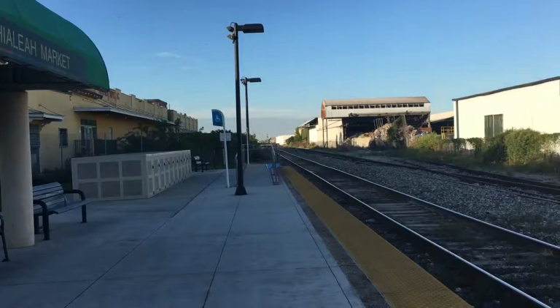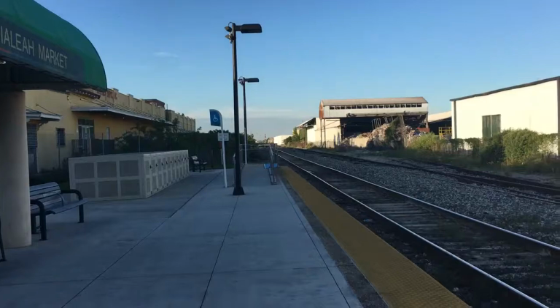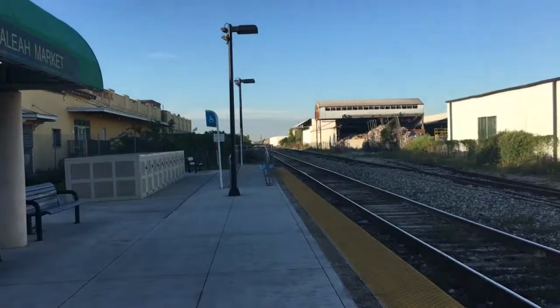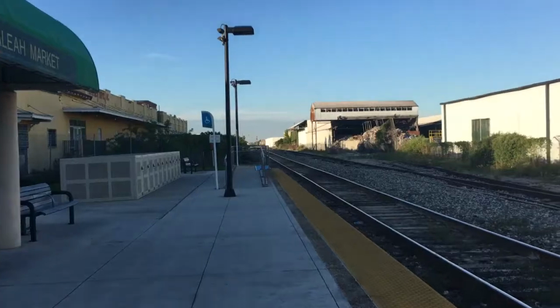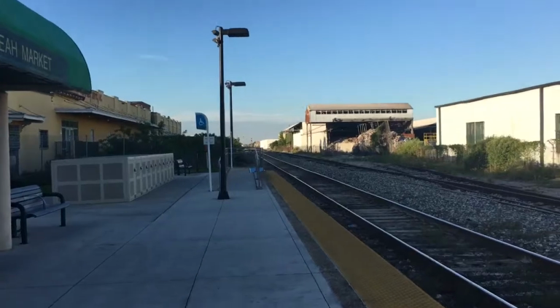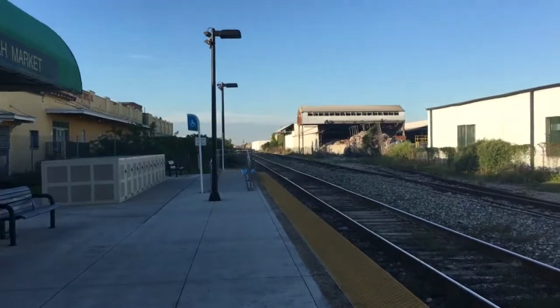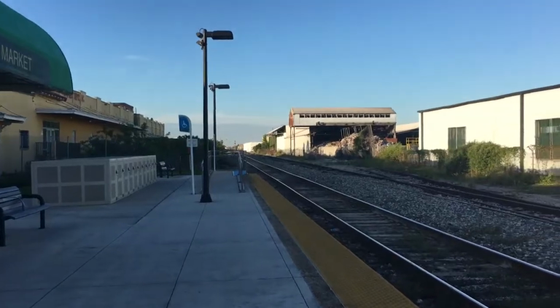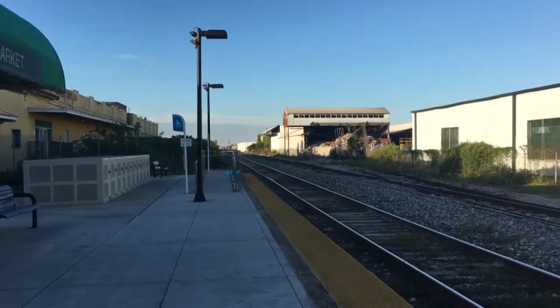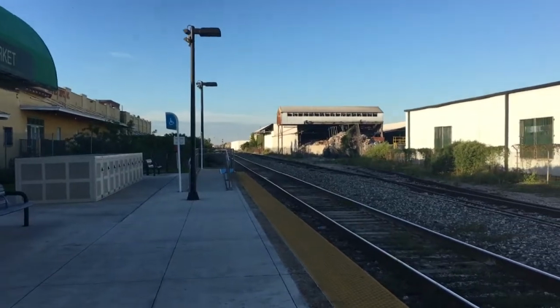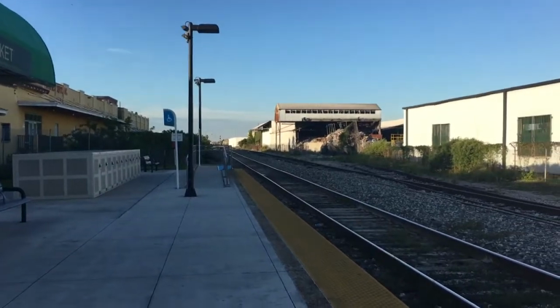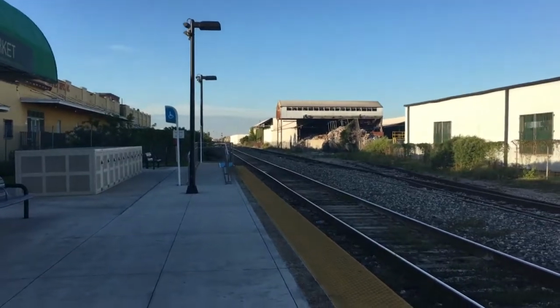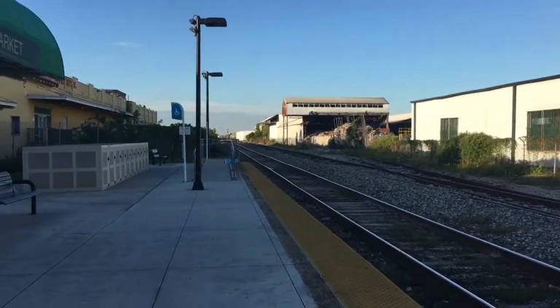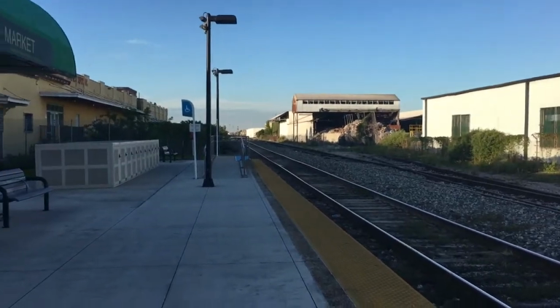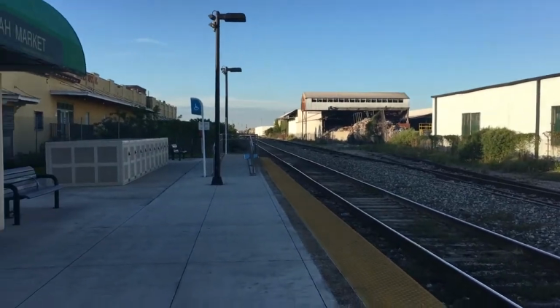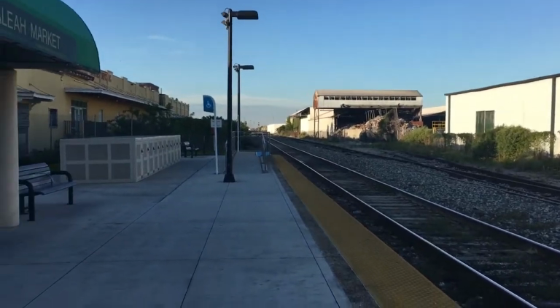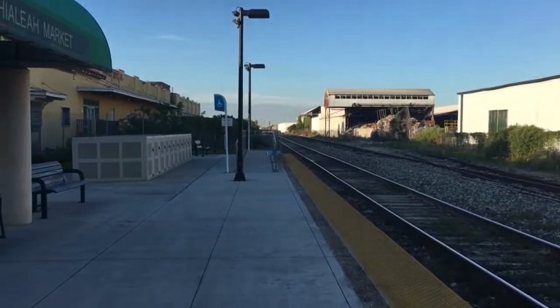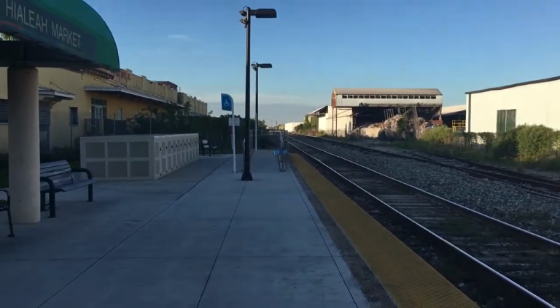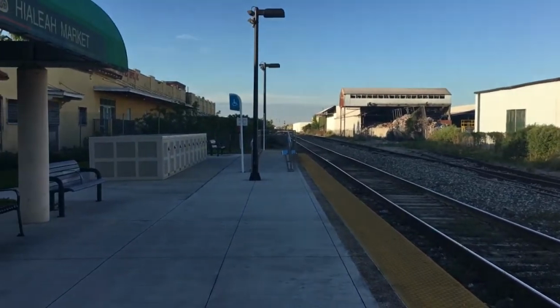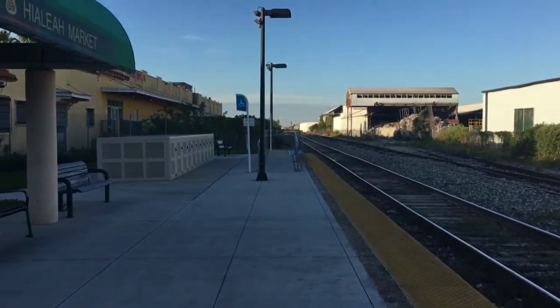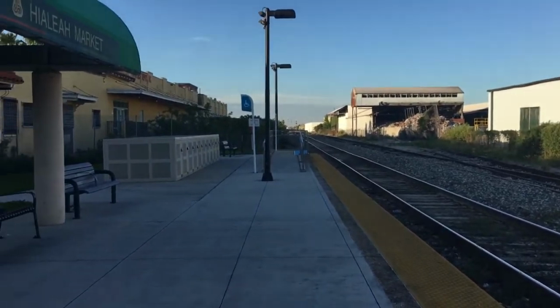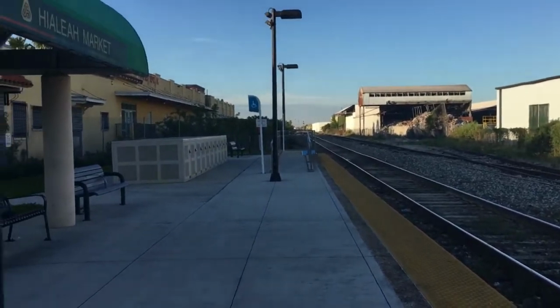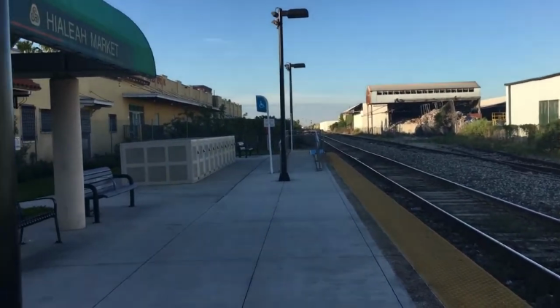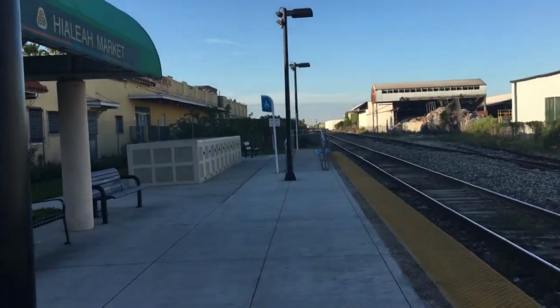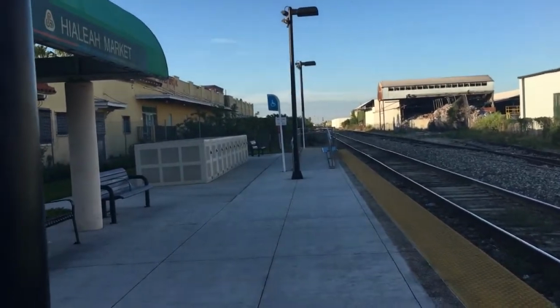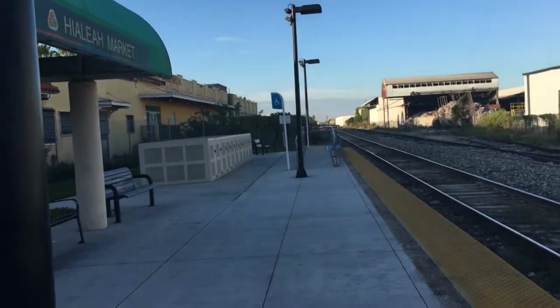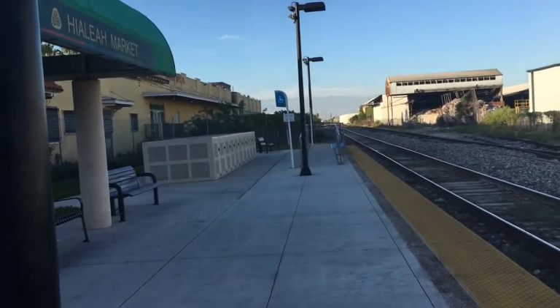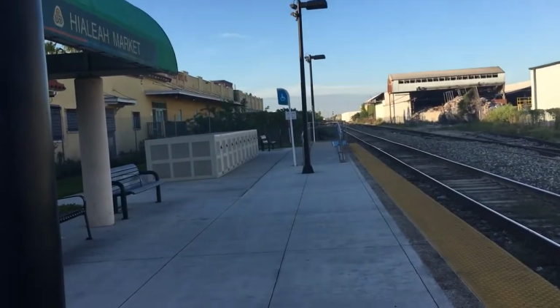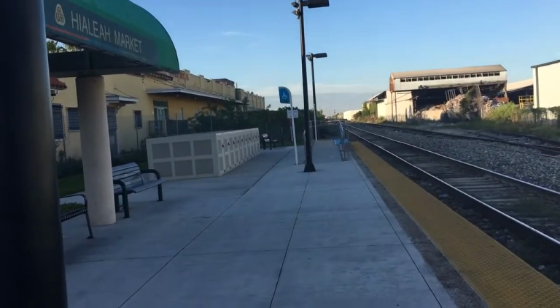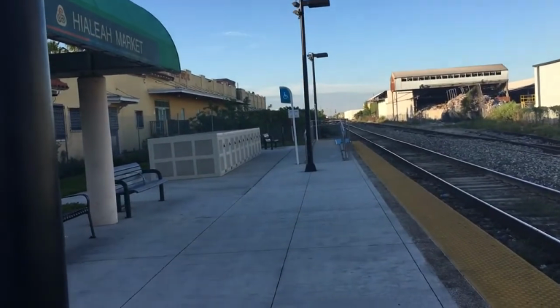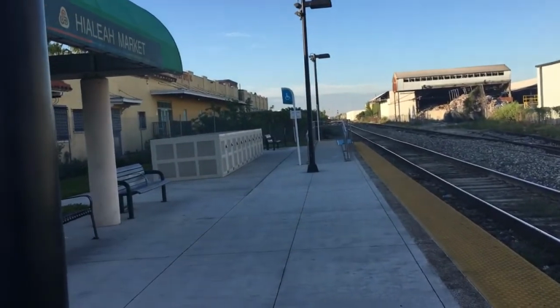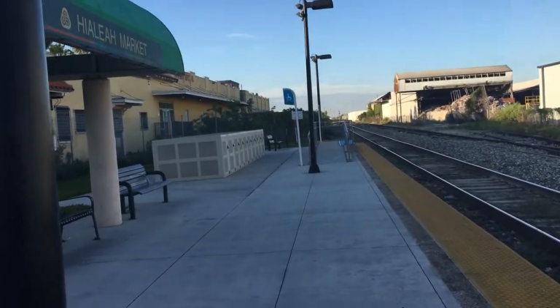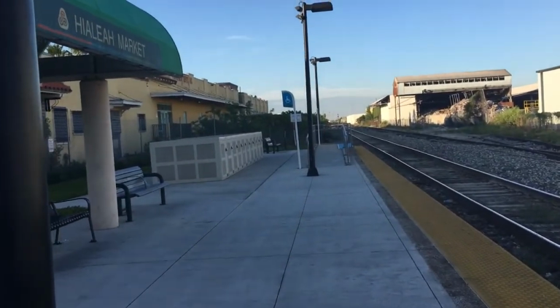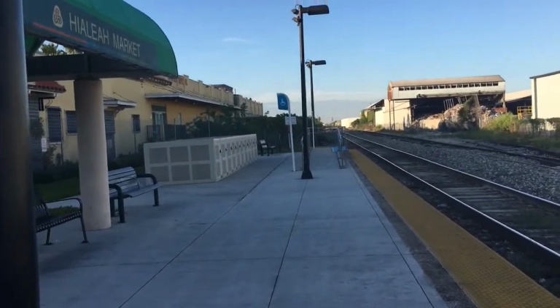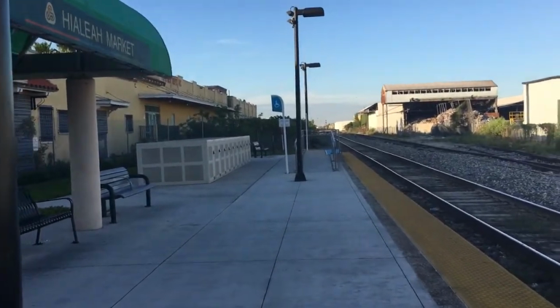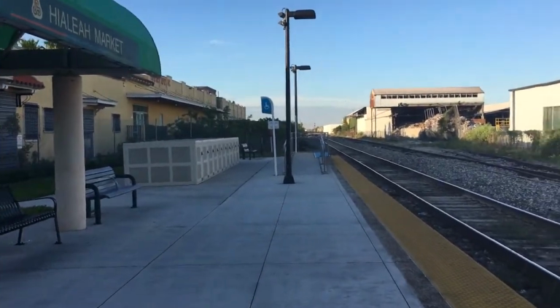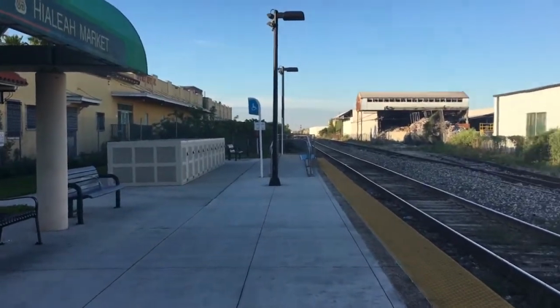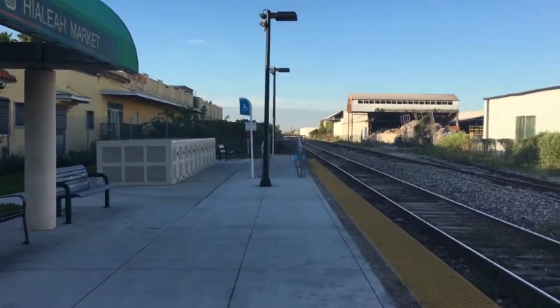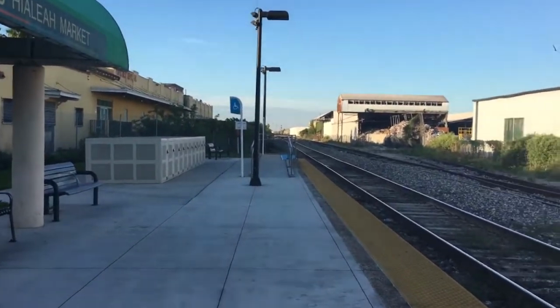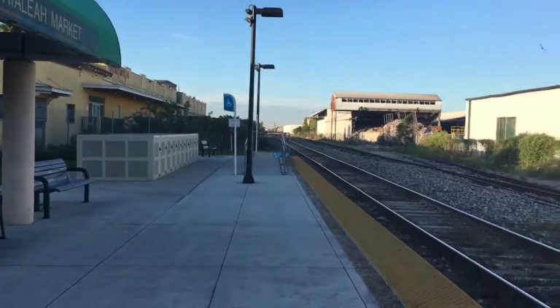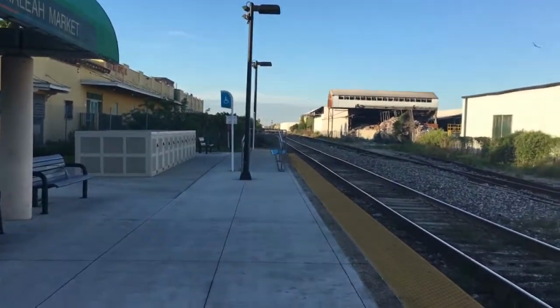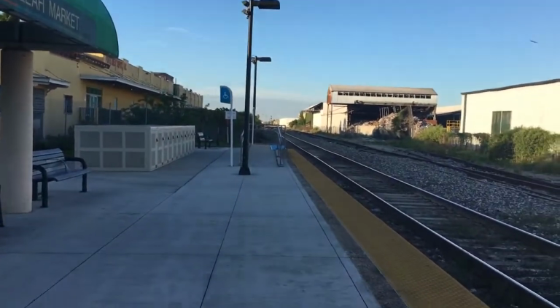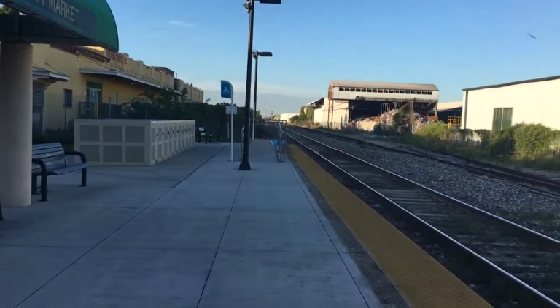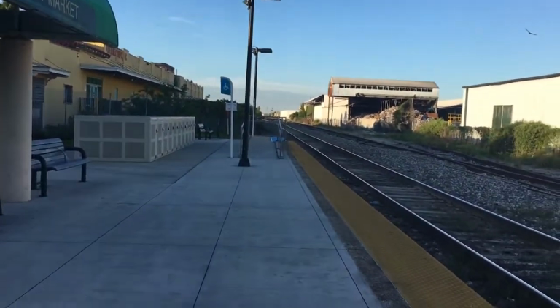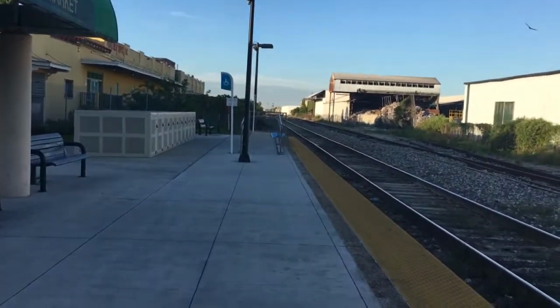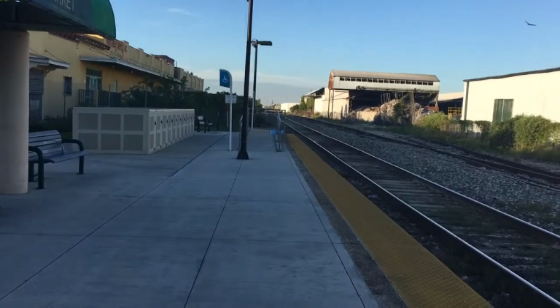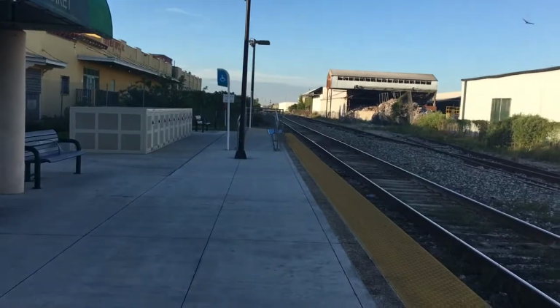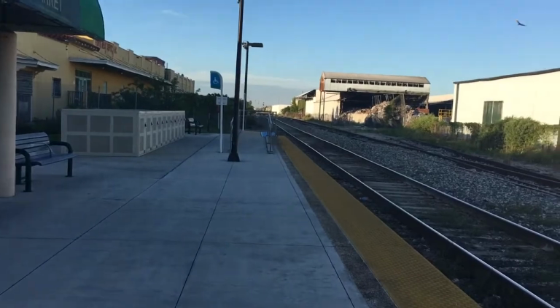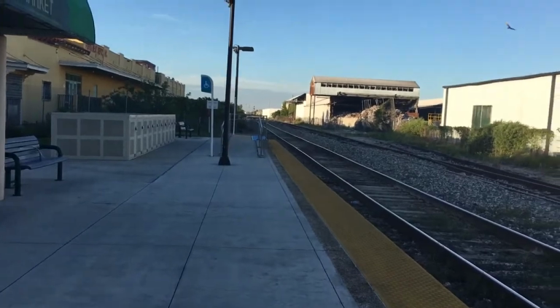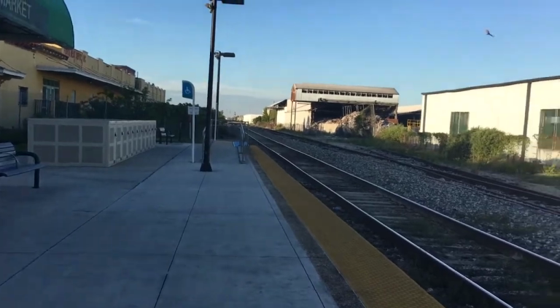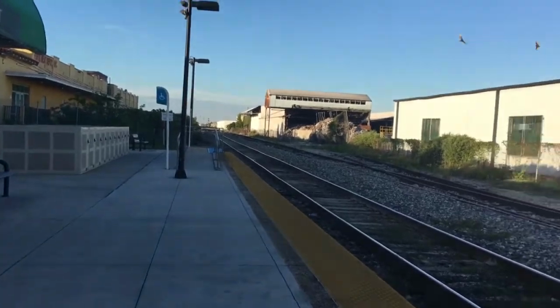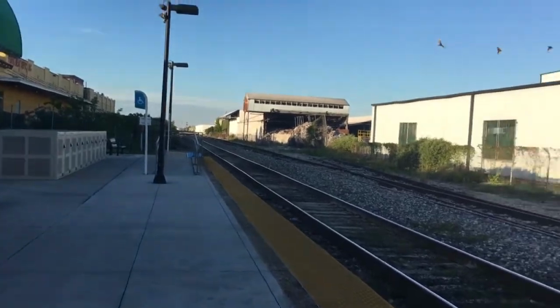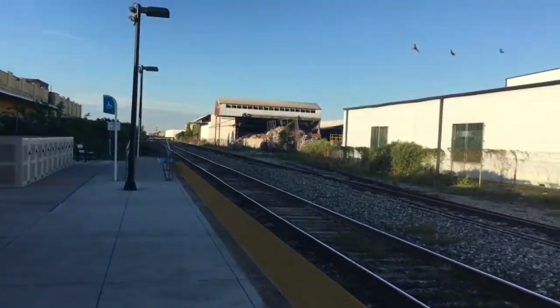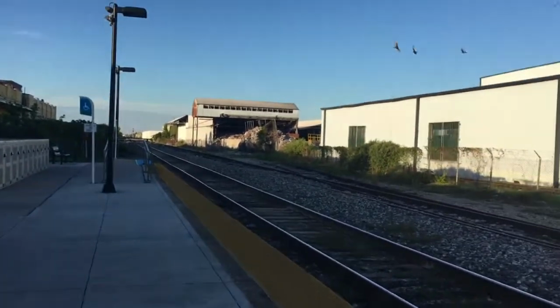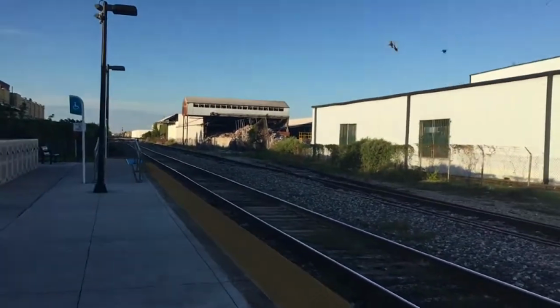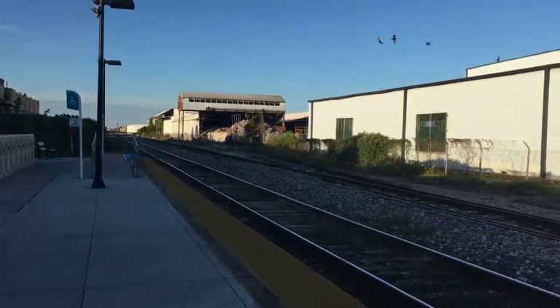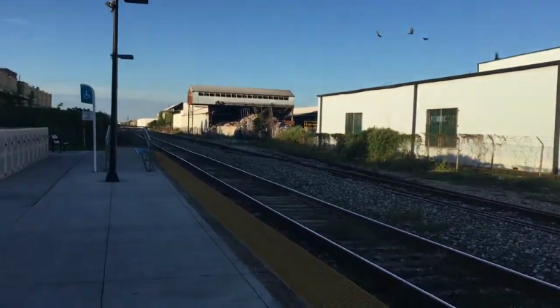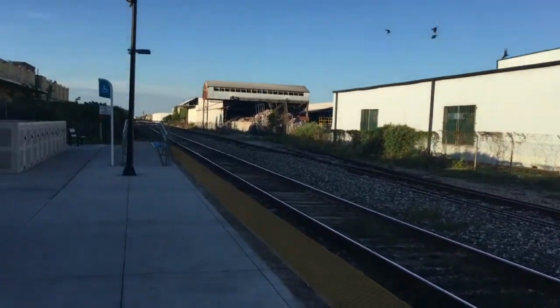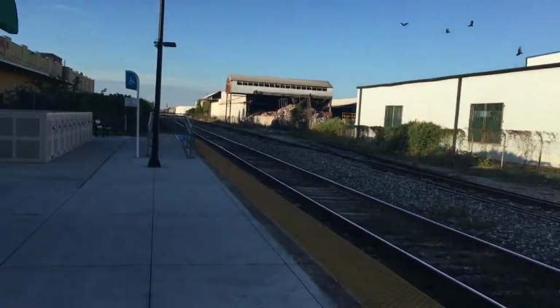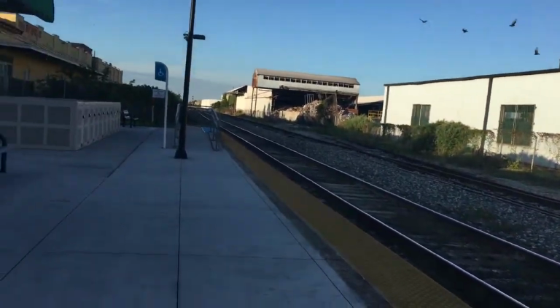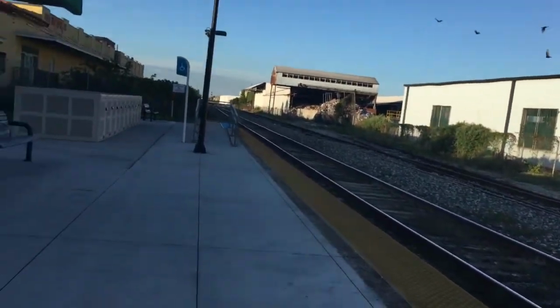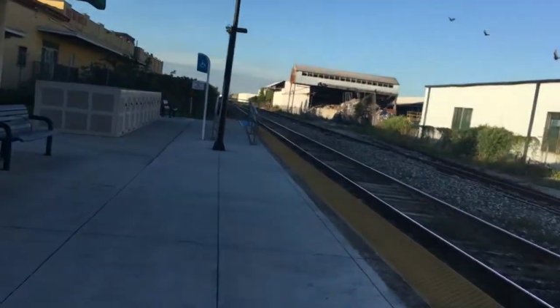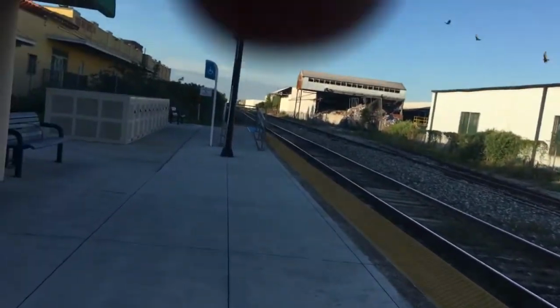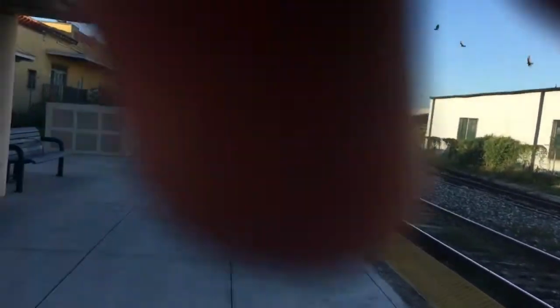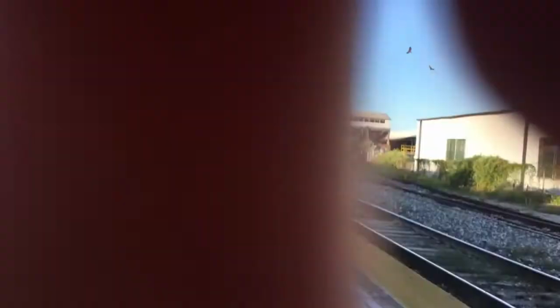Hi guys, this is Amtrakman42 and here comes the tri-rail train.